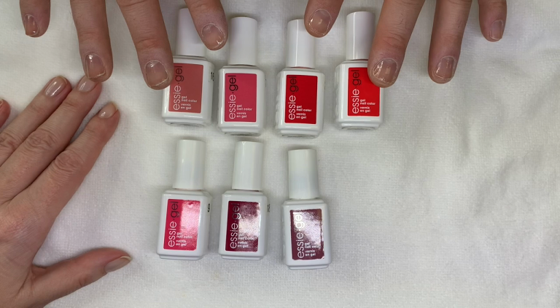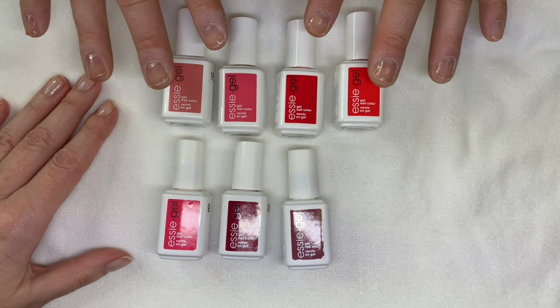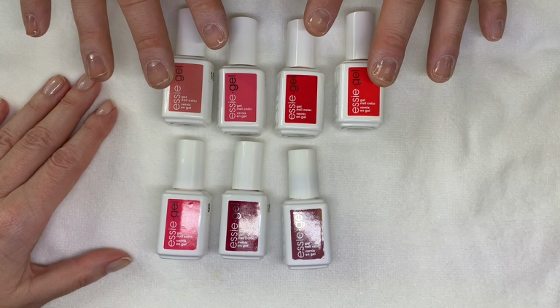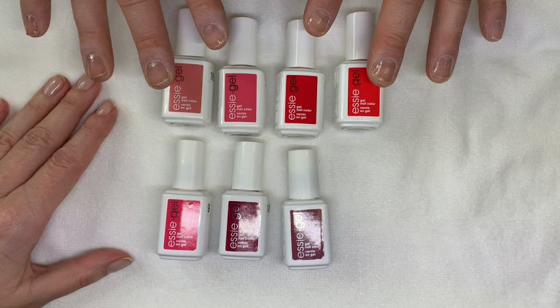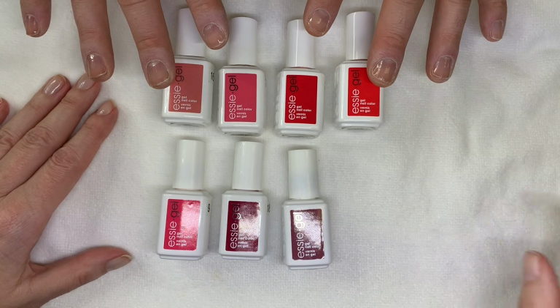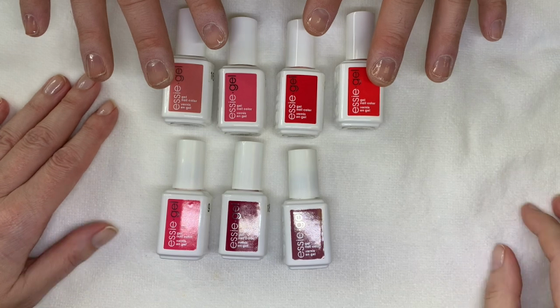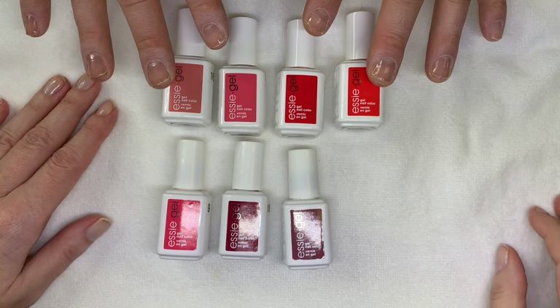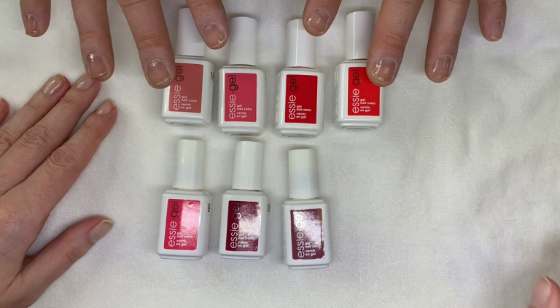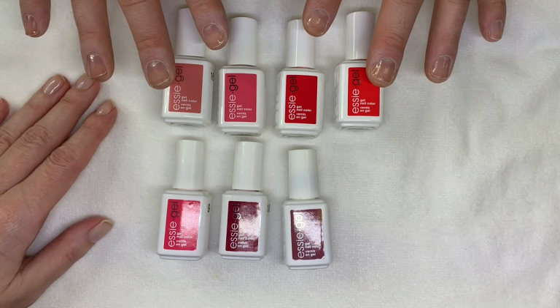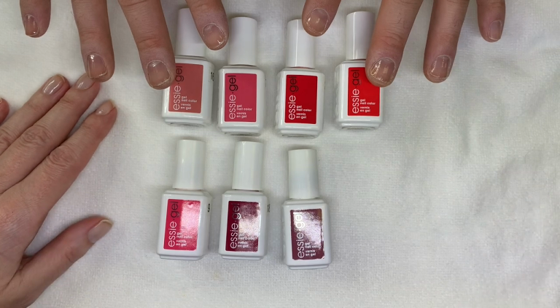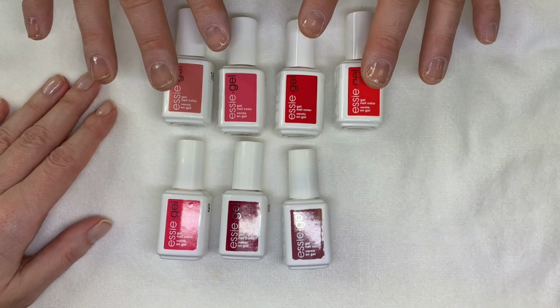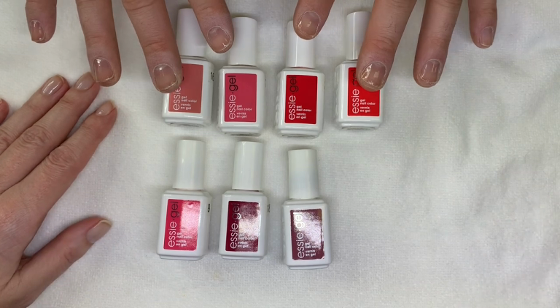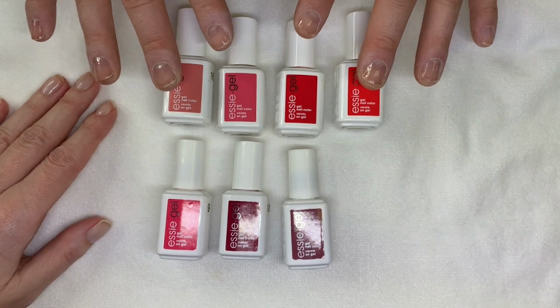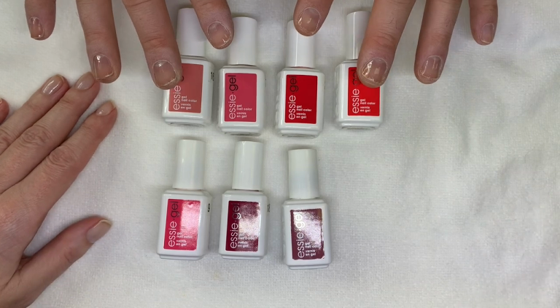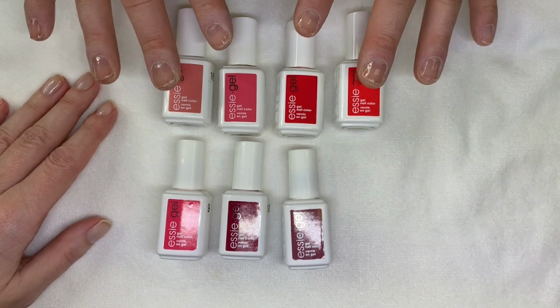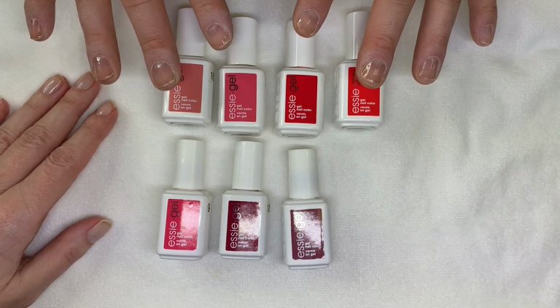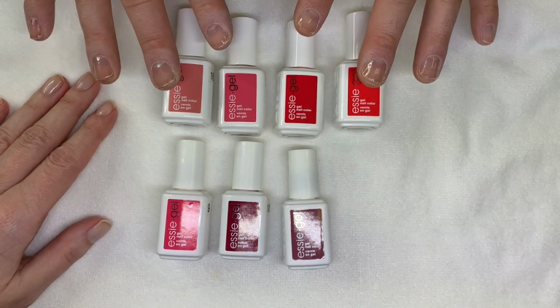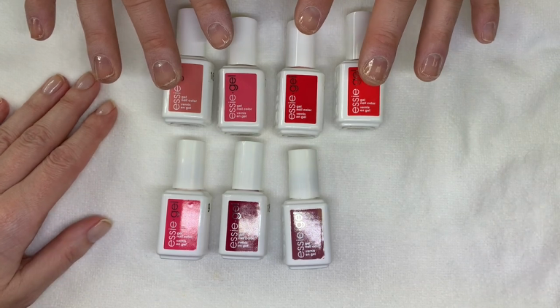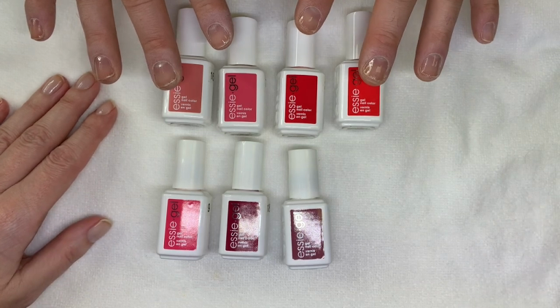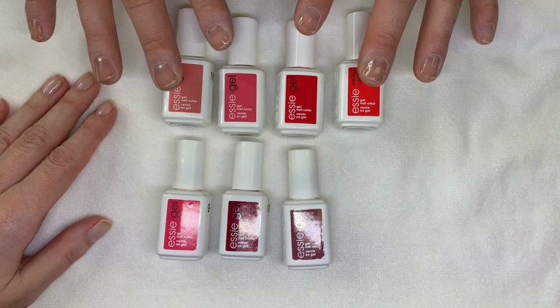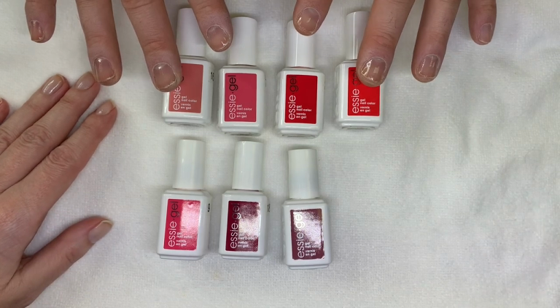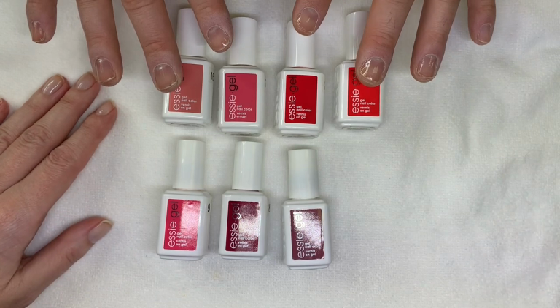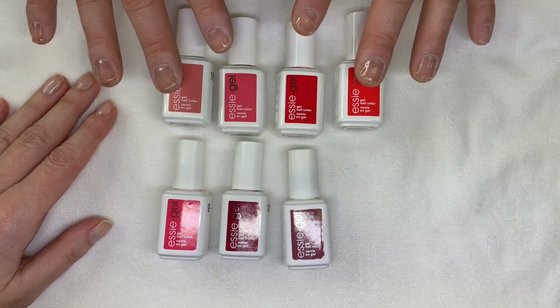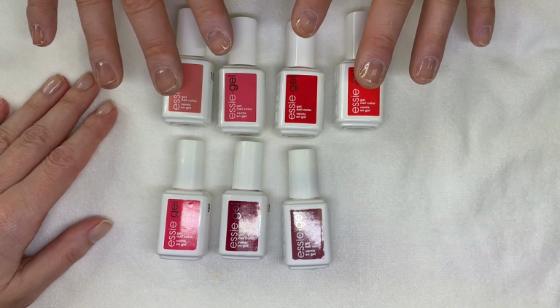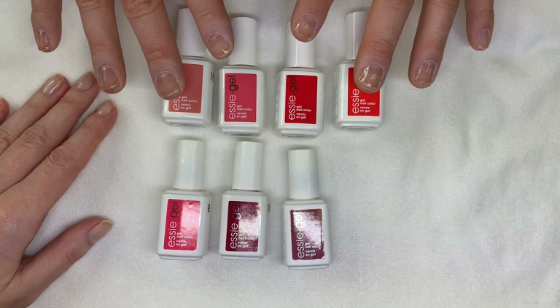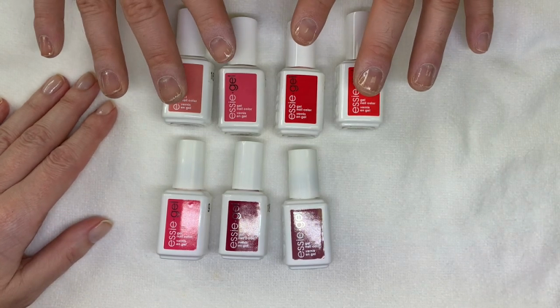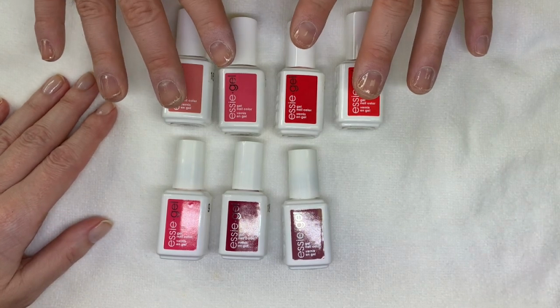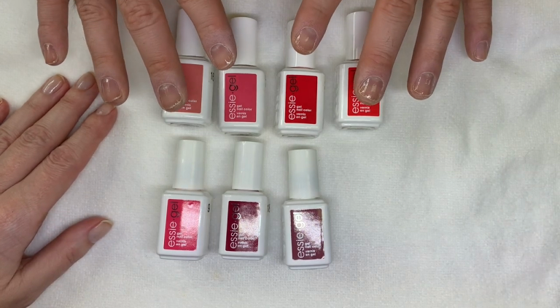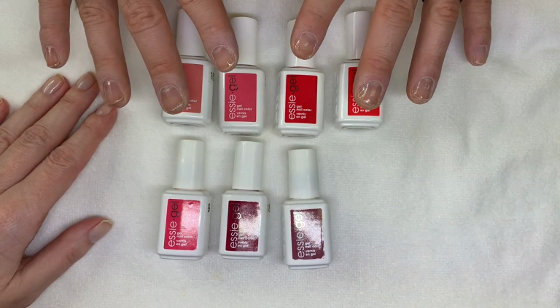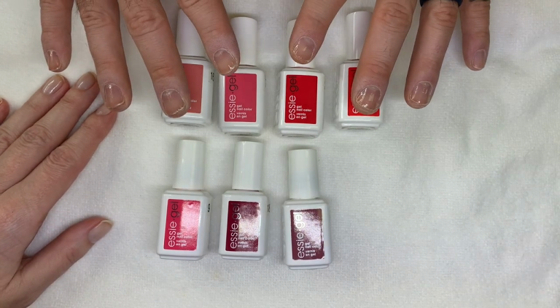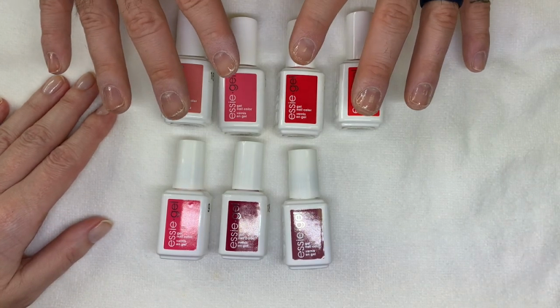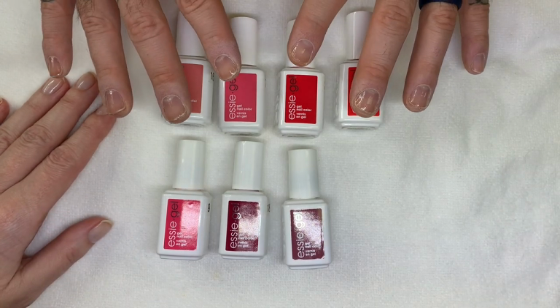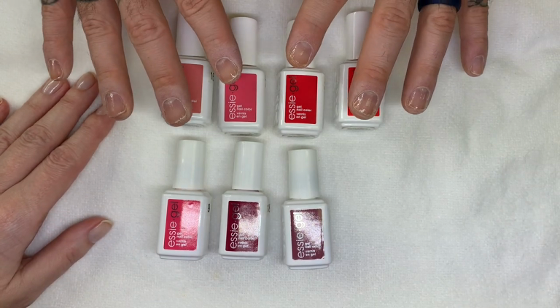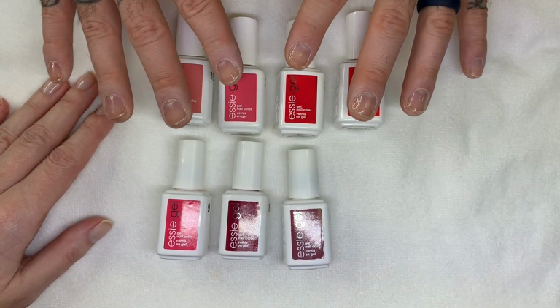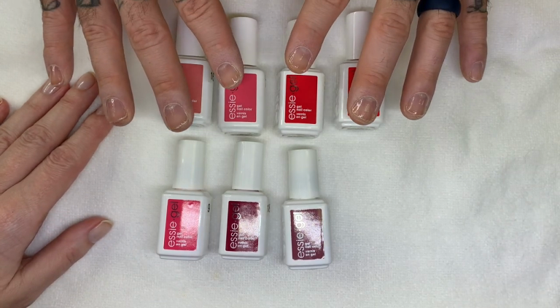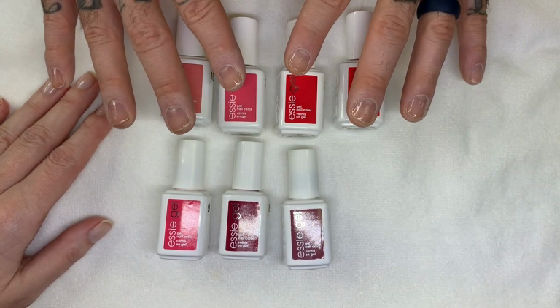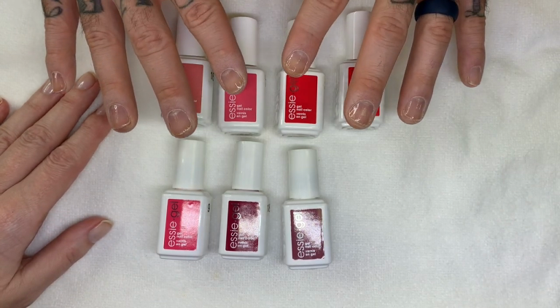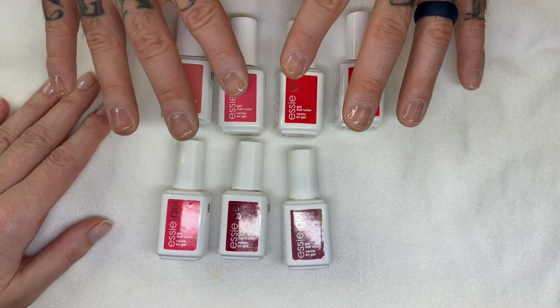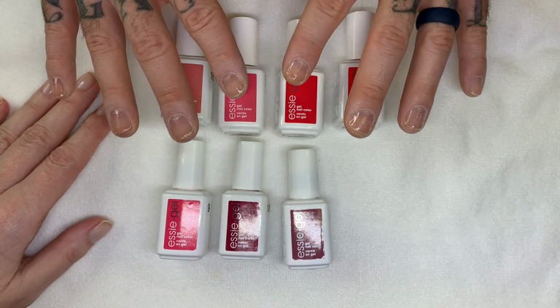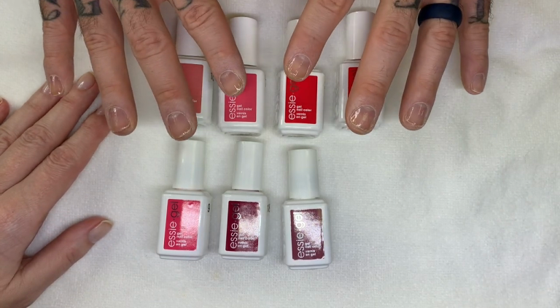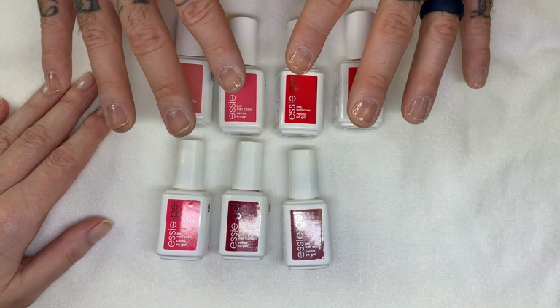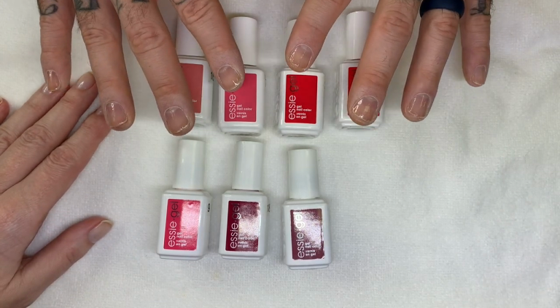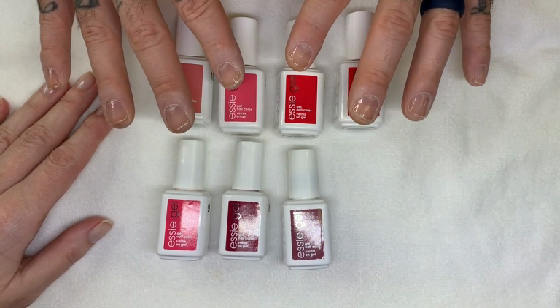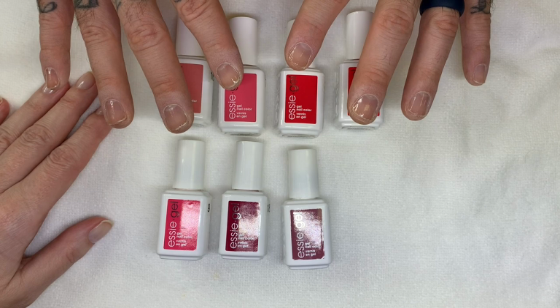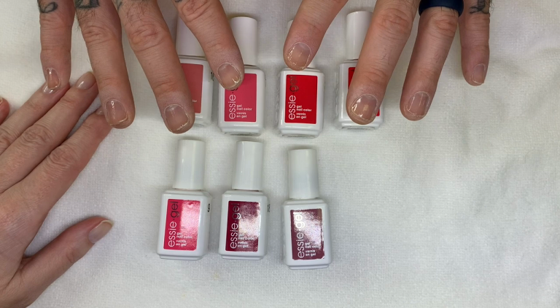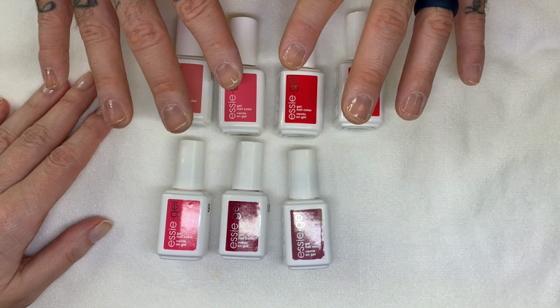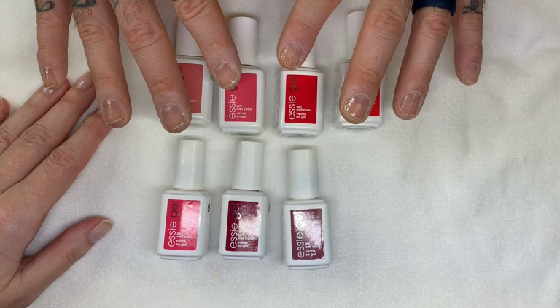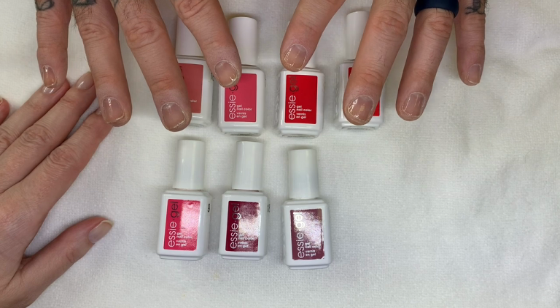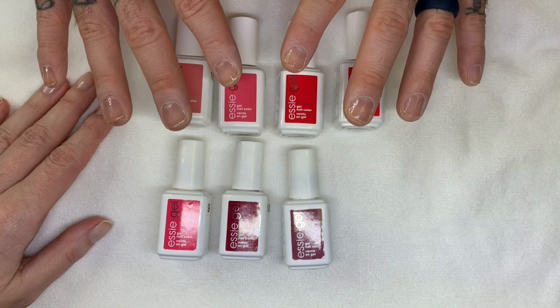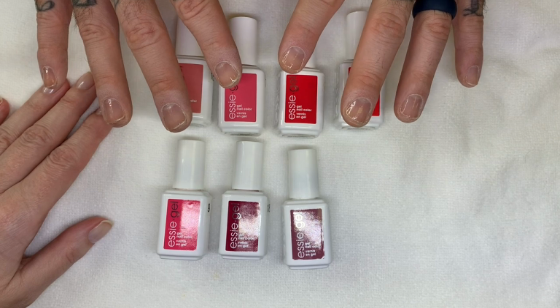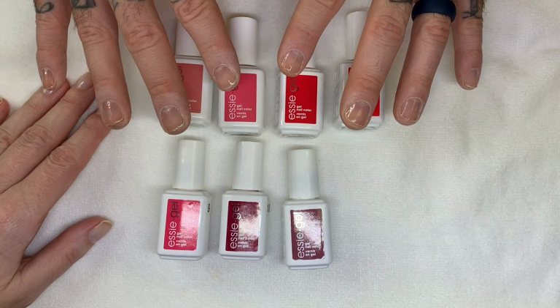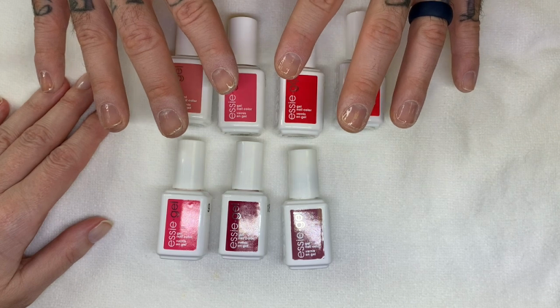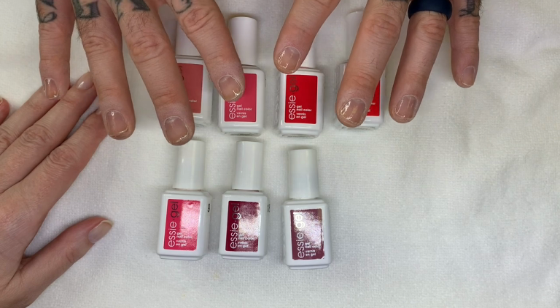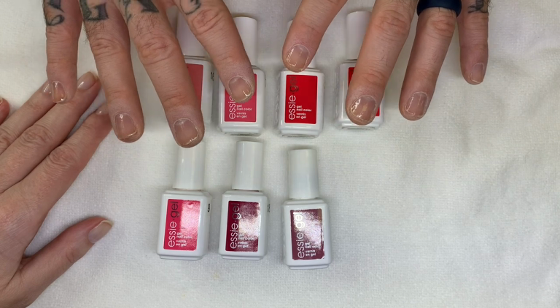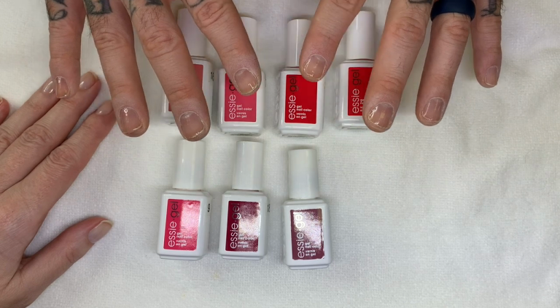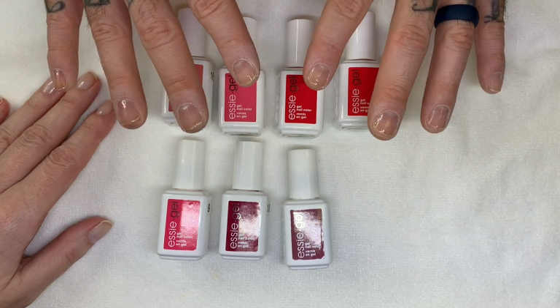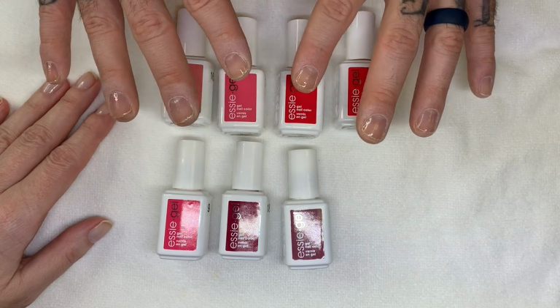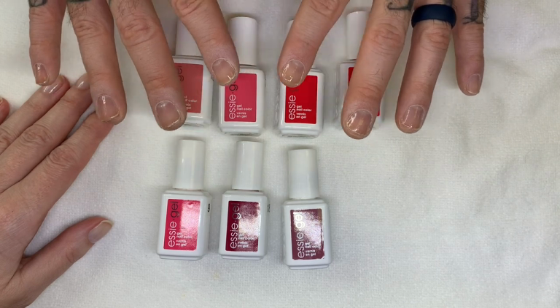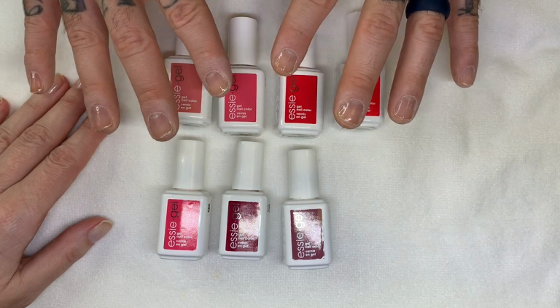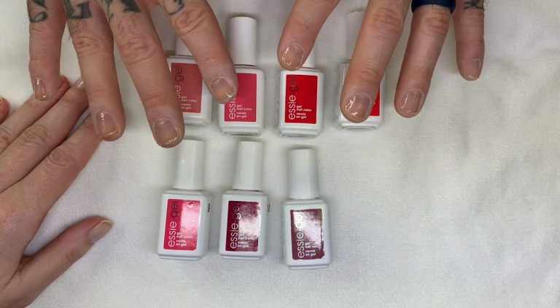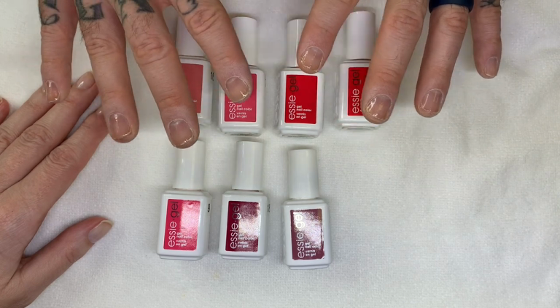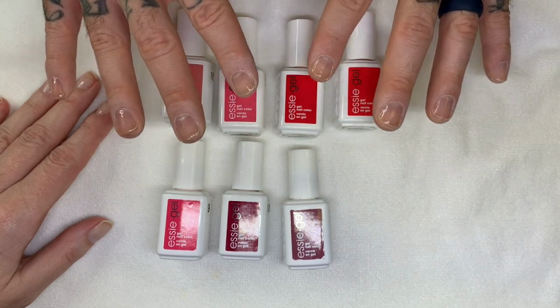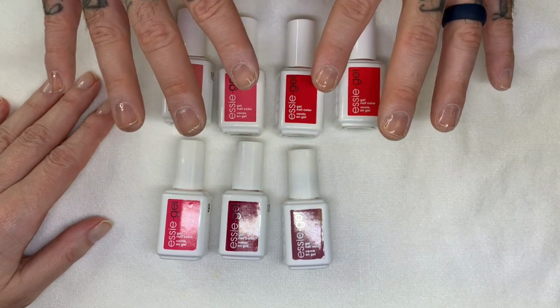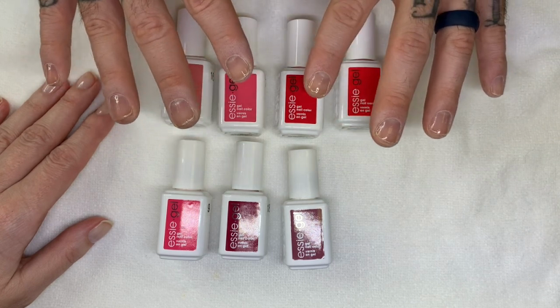Hi everyone! In today's video, we are going to be swatching these four, five, six, seven colors.